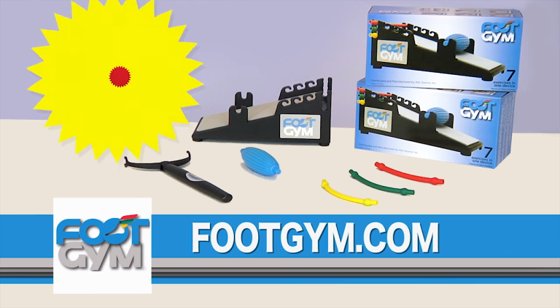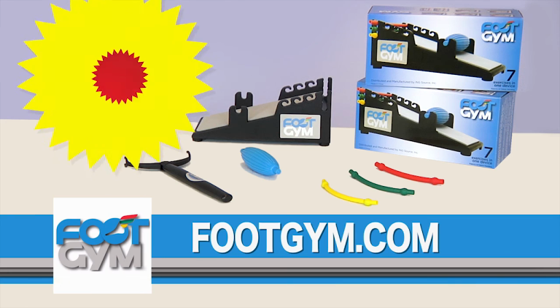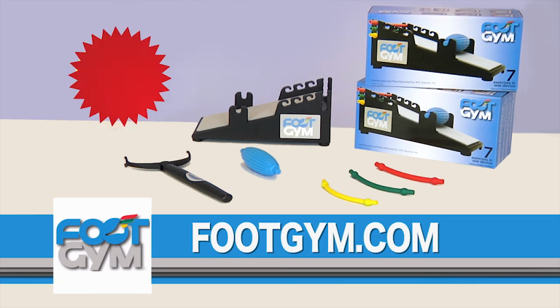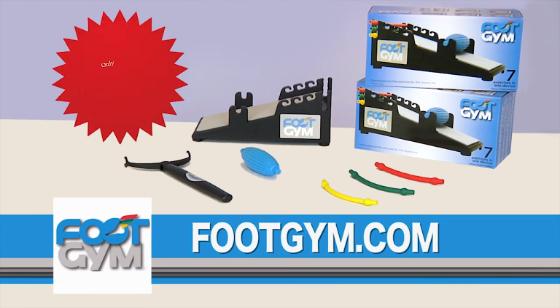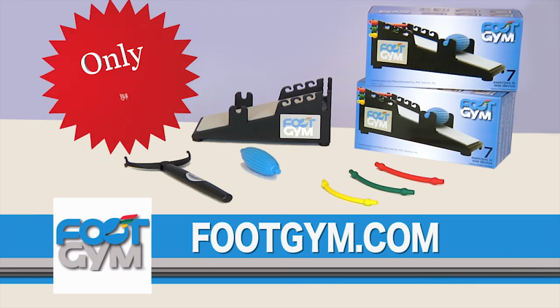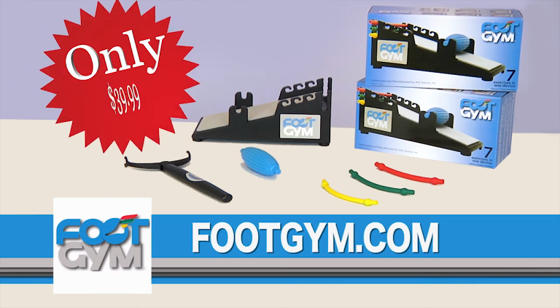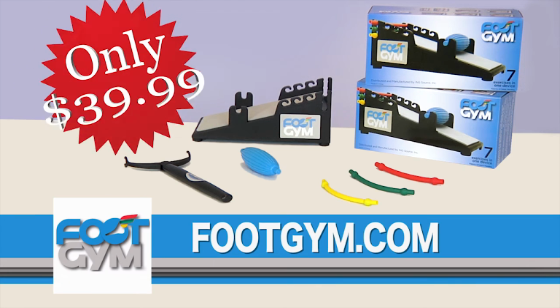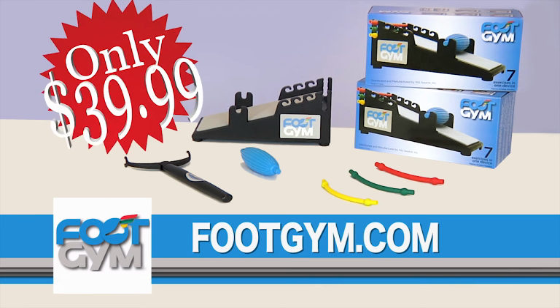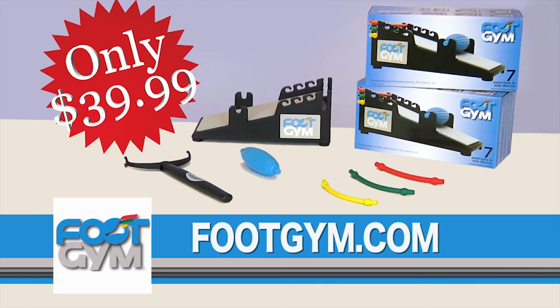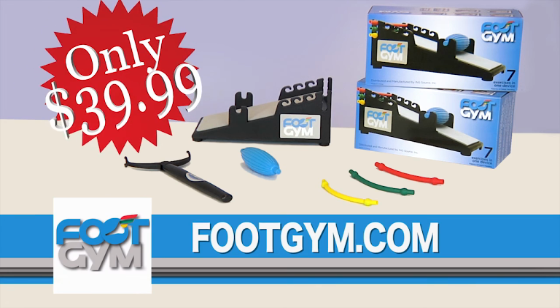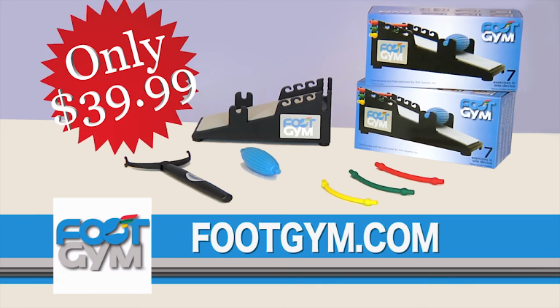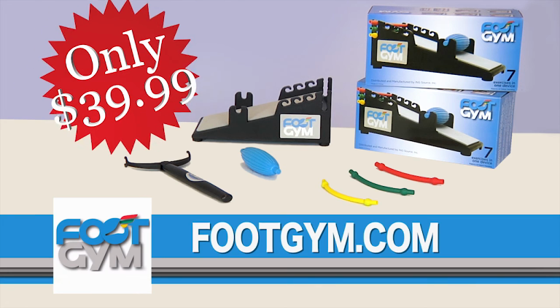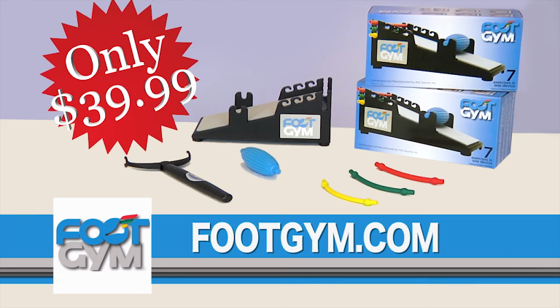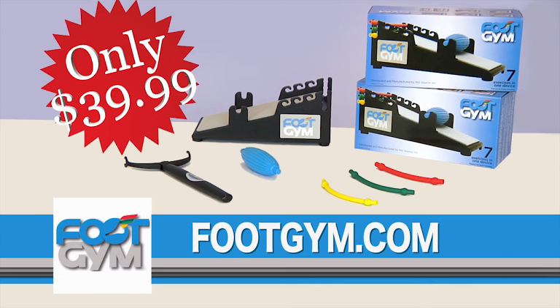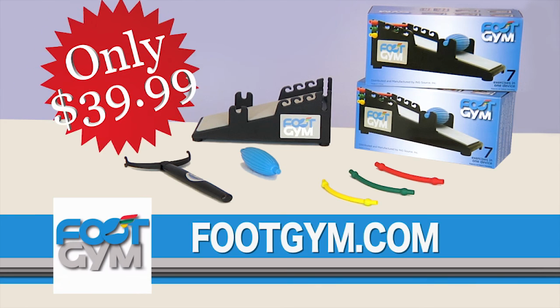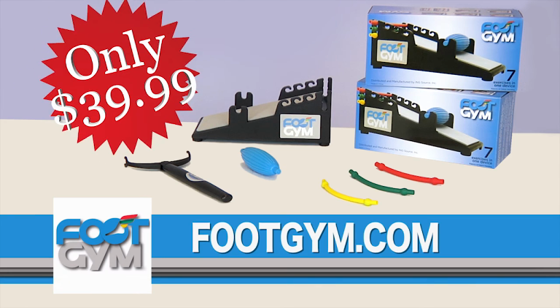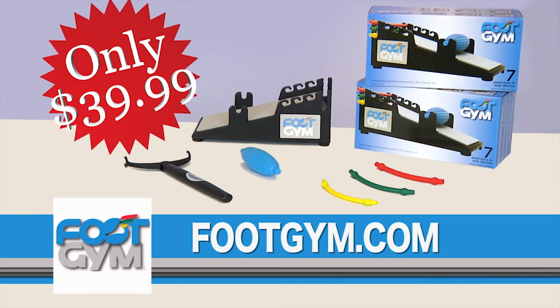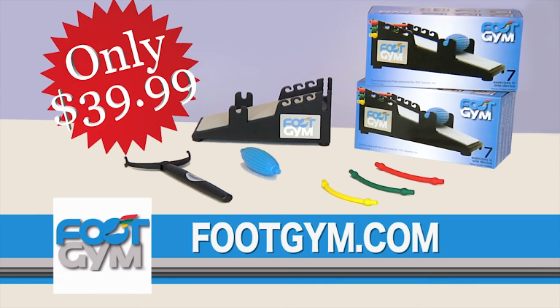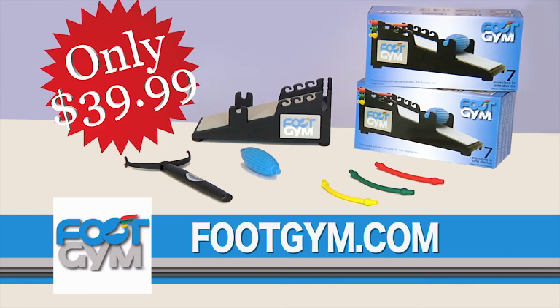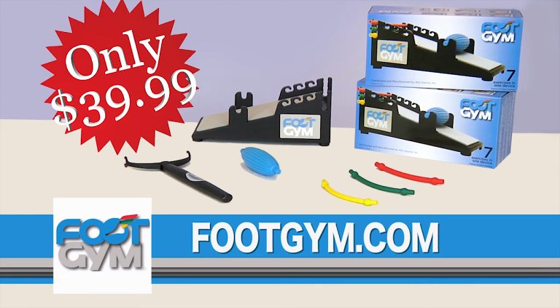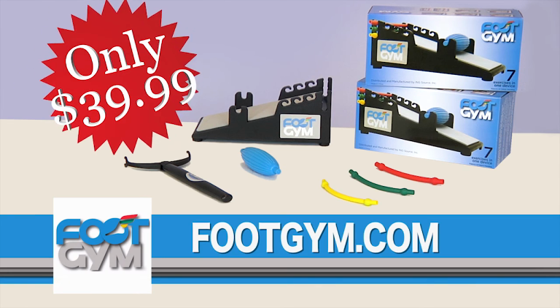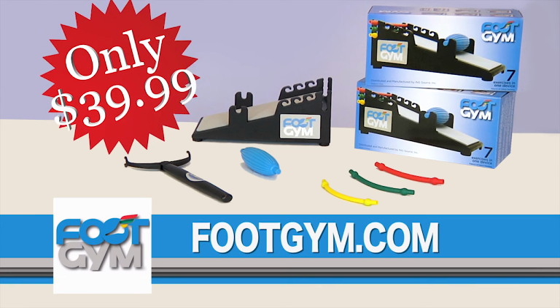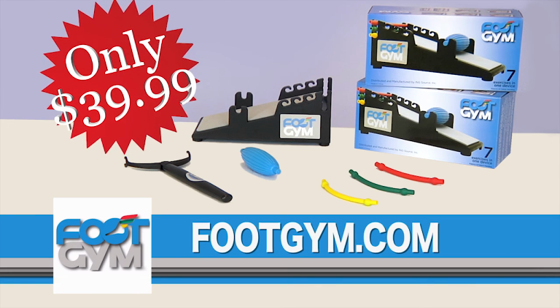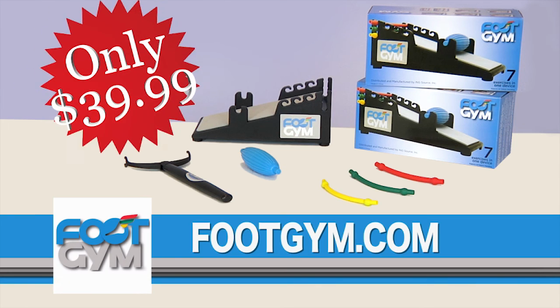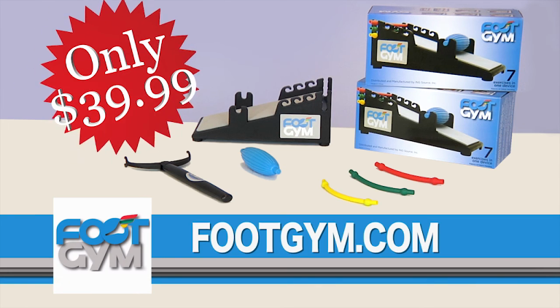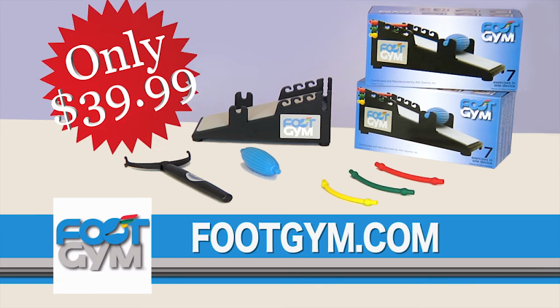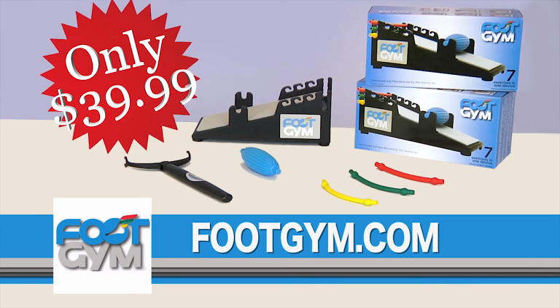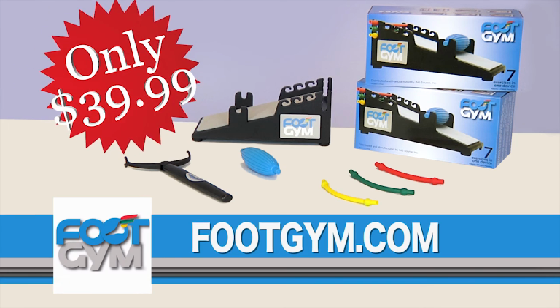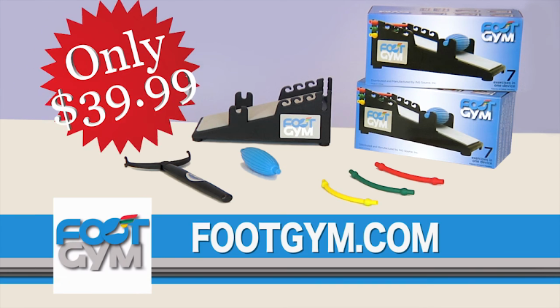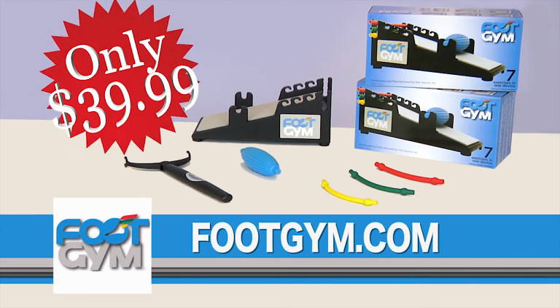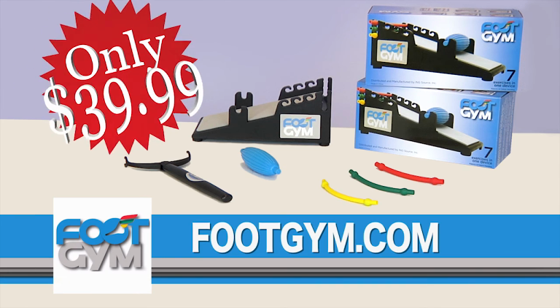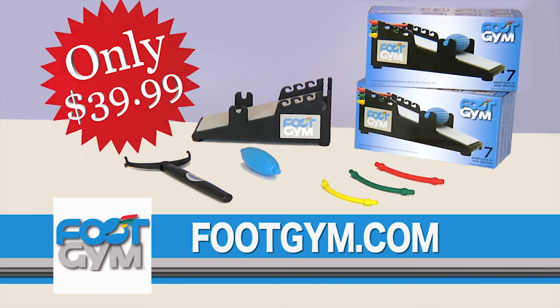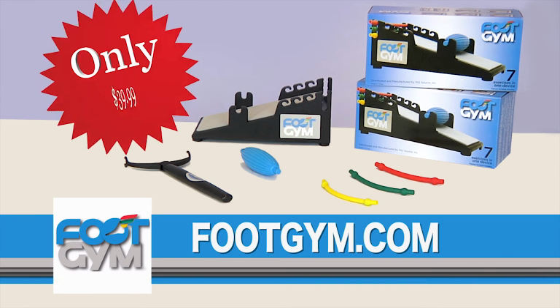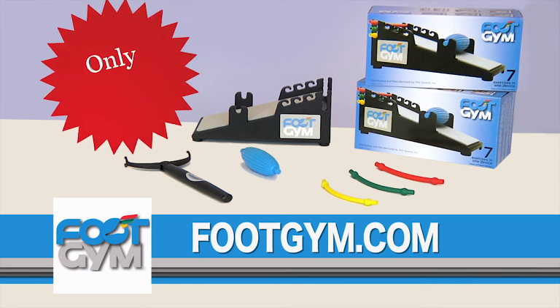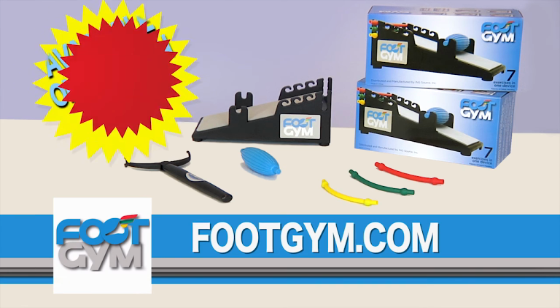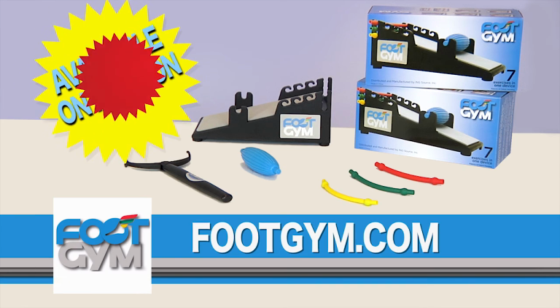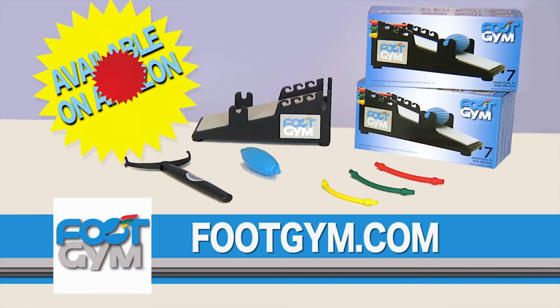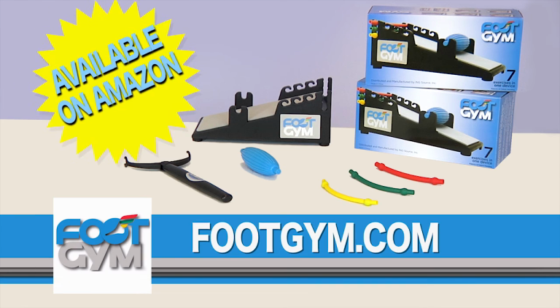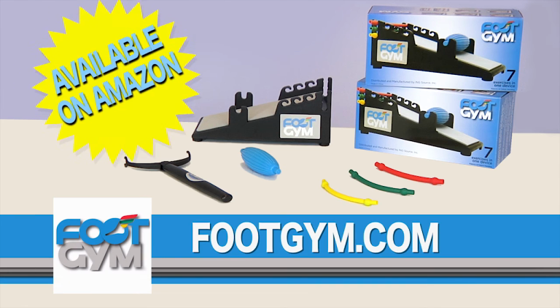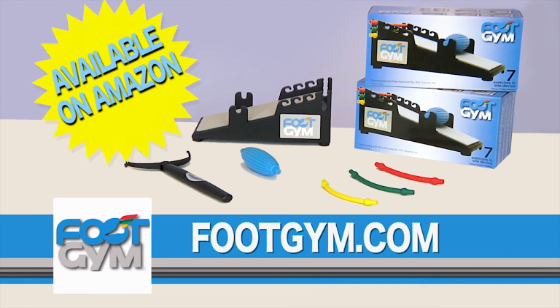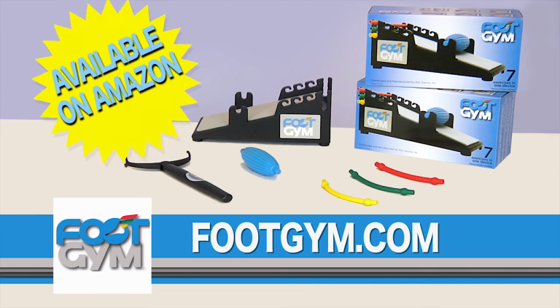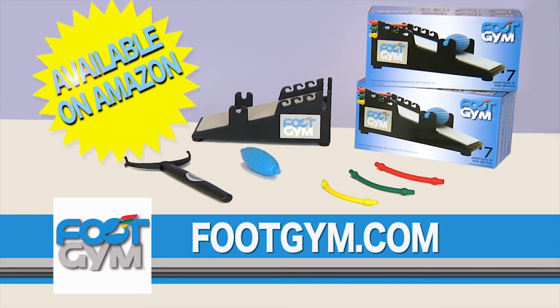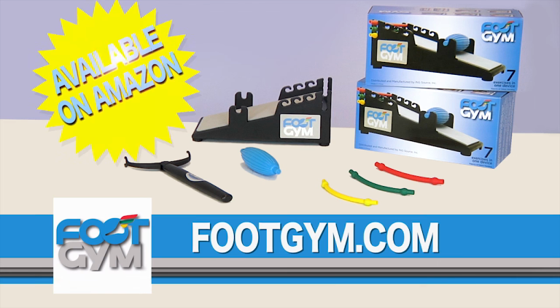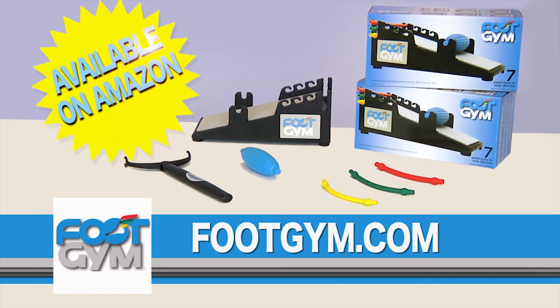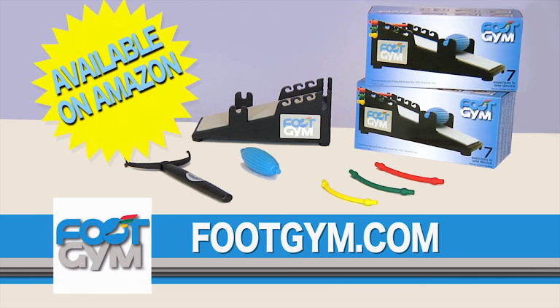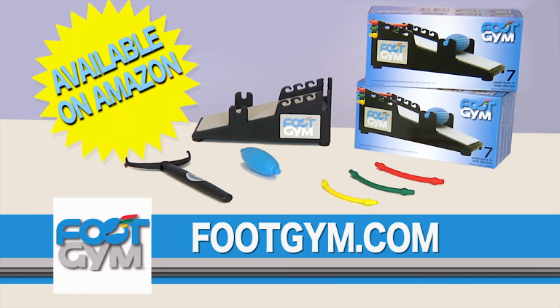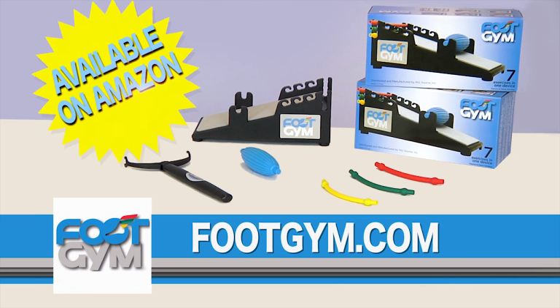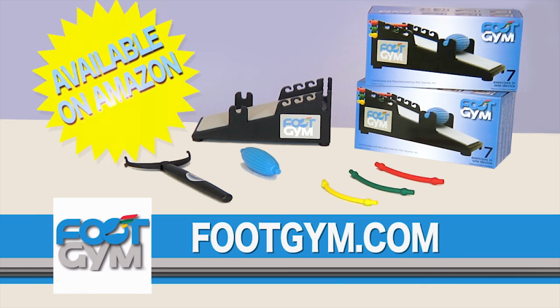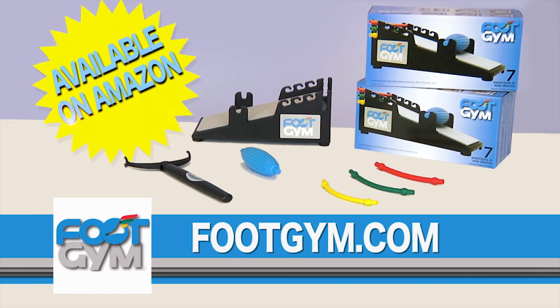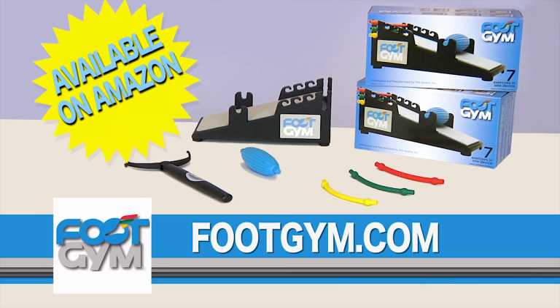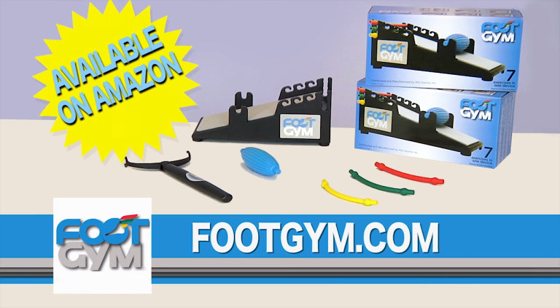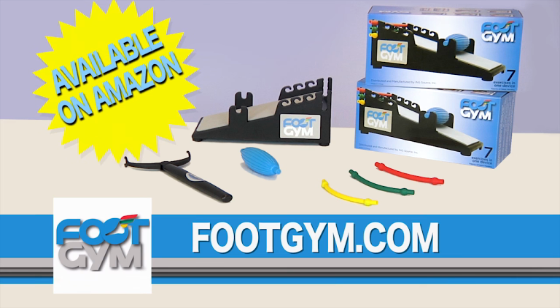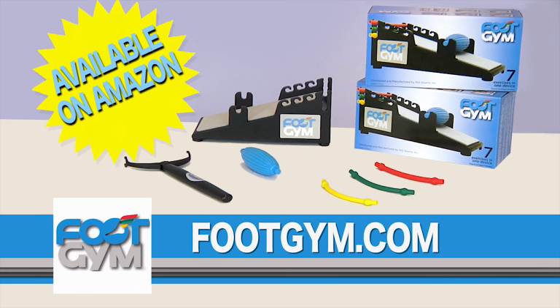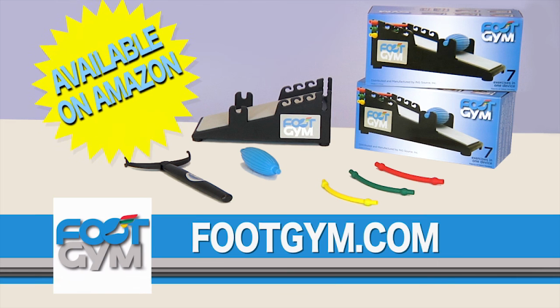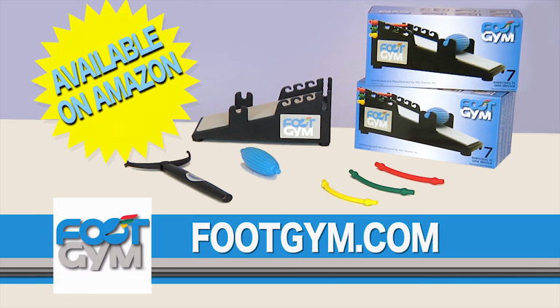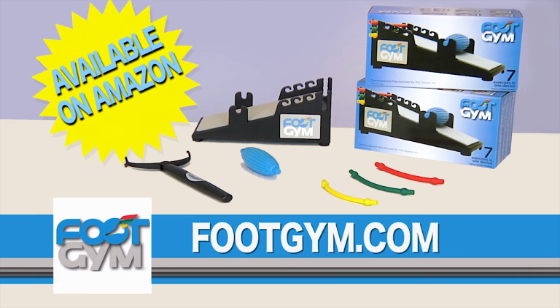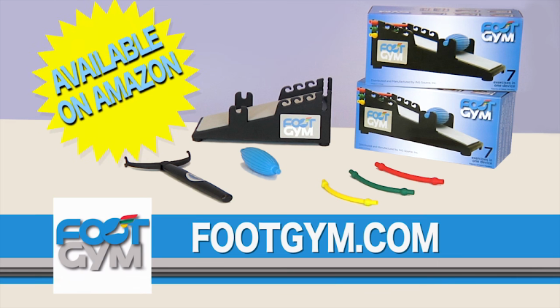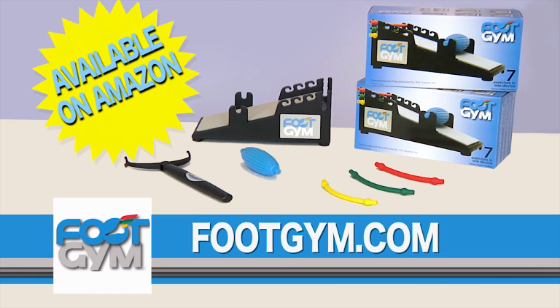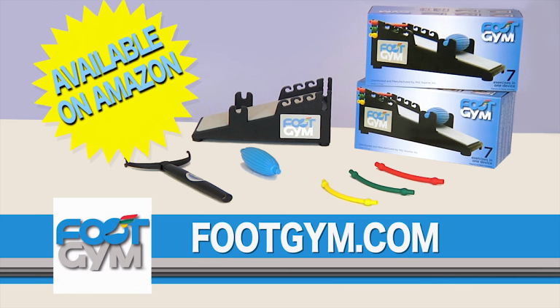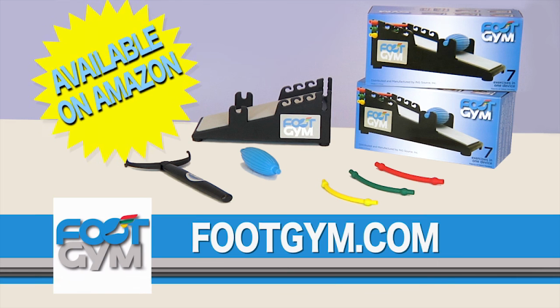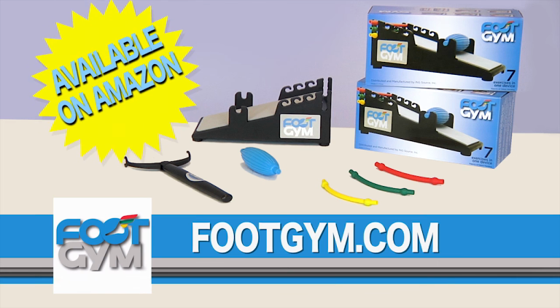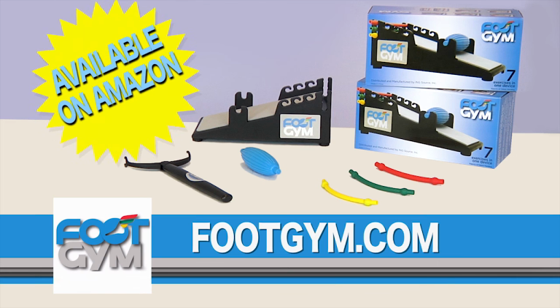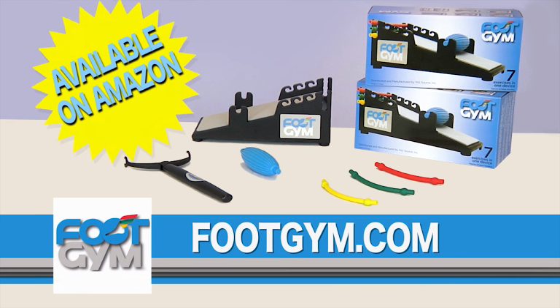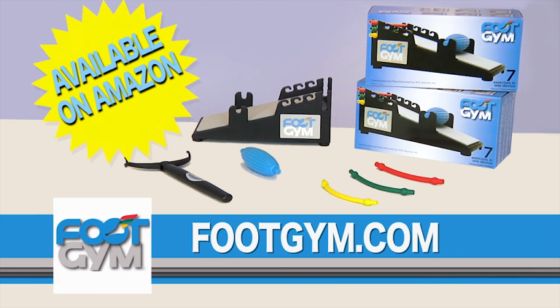So what are you waiting for? Get your Foot Gym today. The Foot Gym is also available at Amazon or footgym.com.